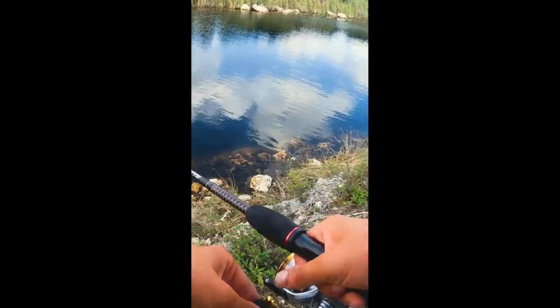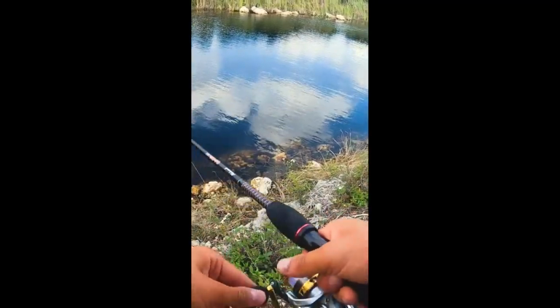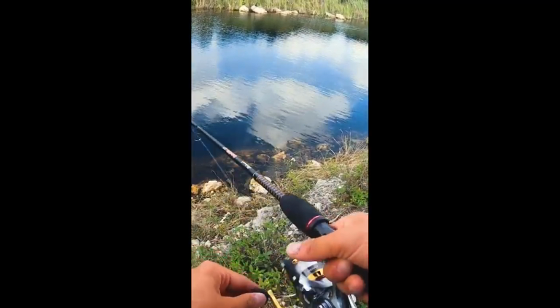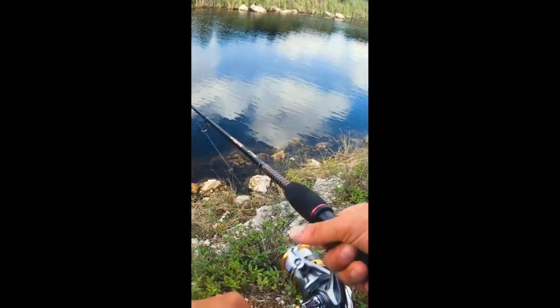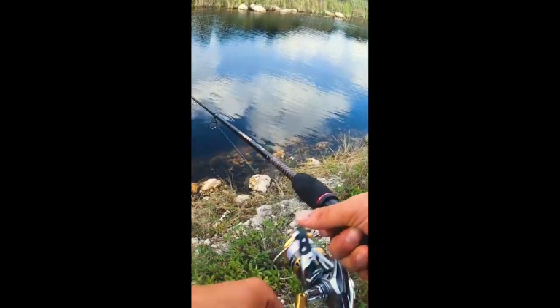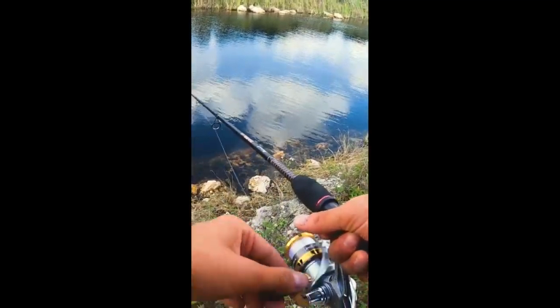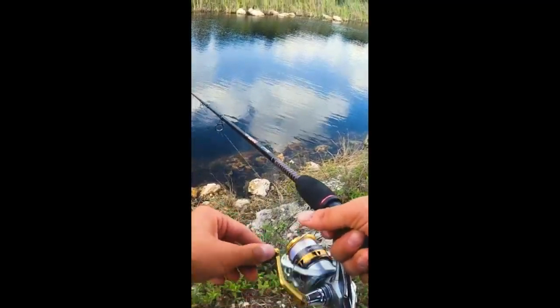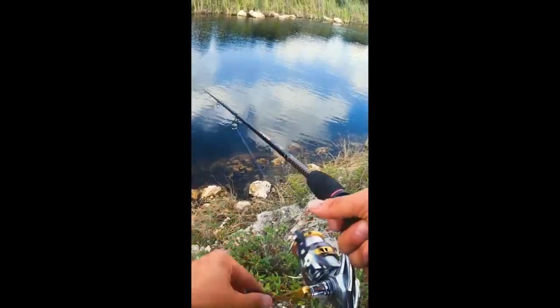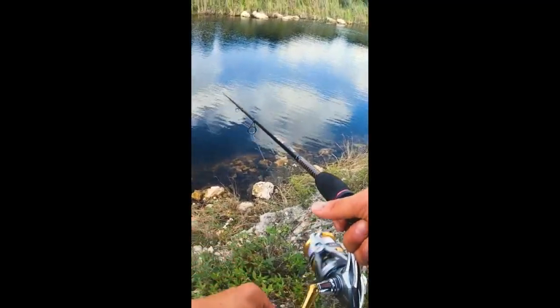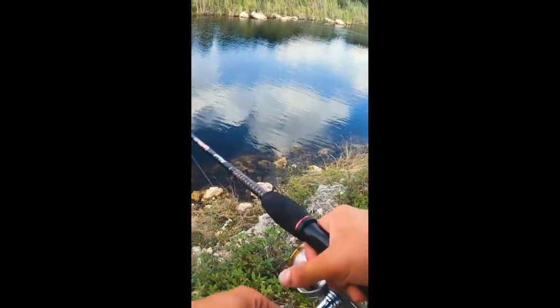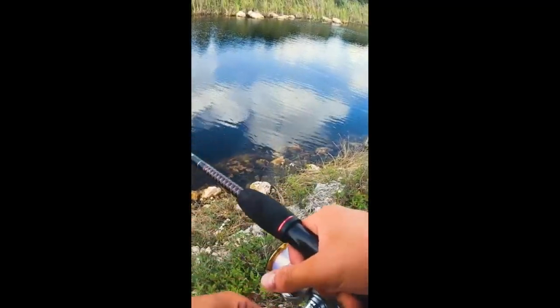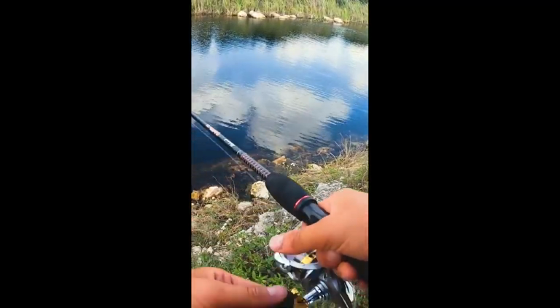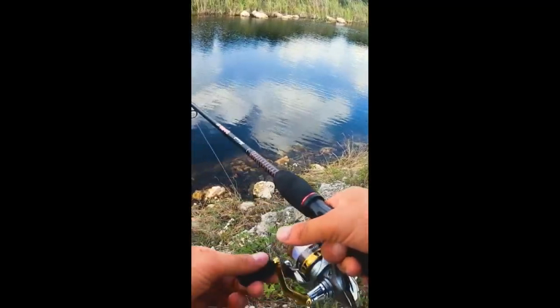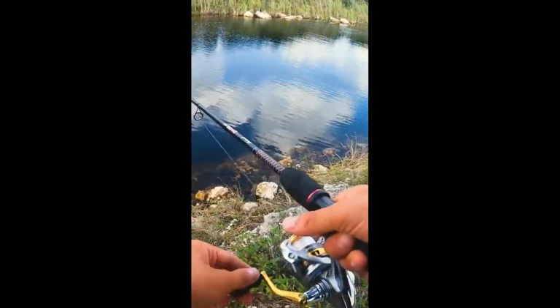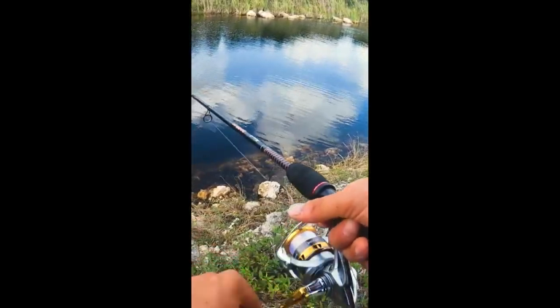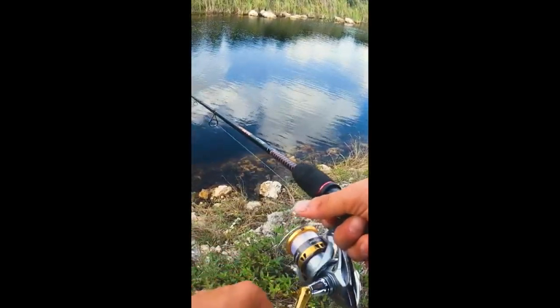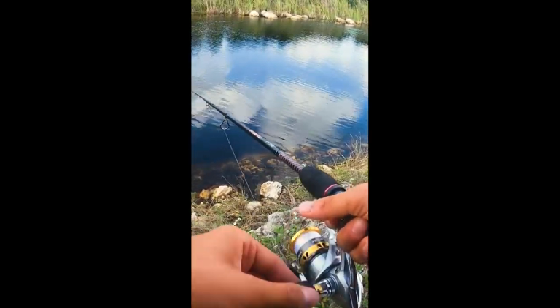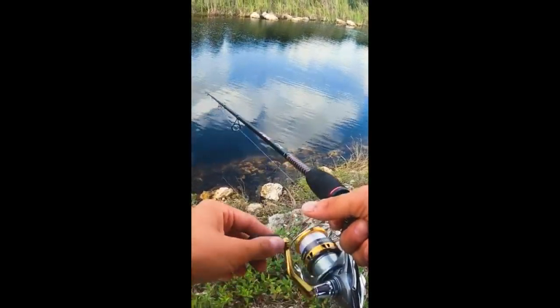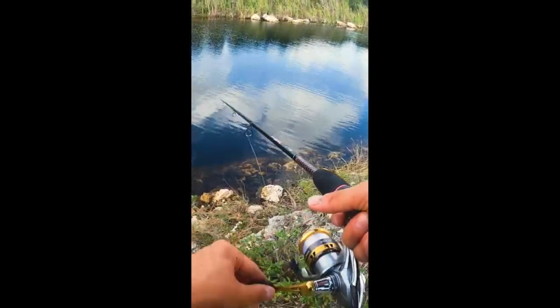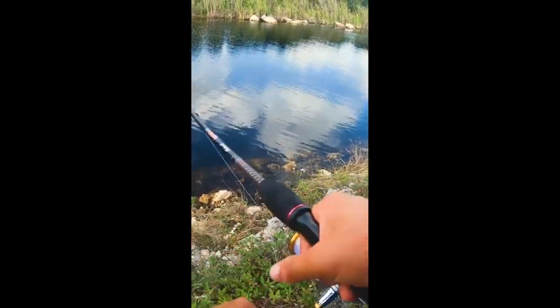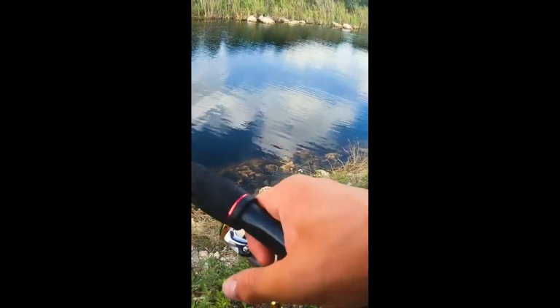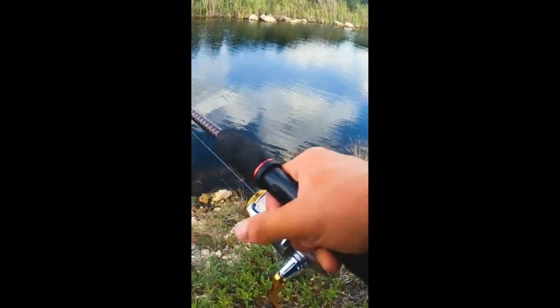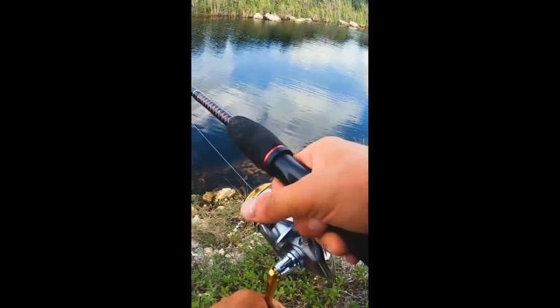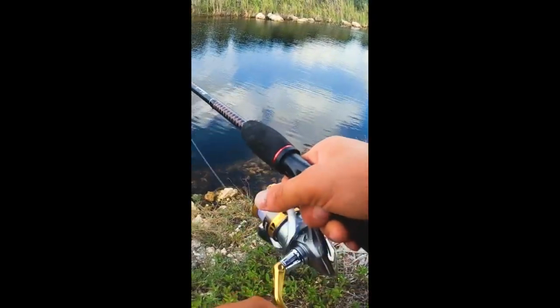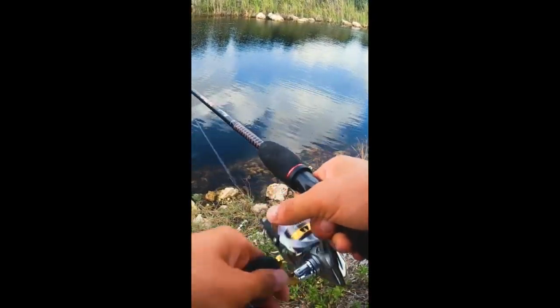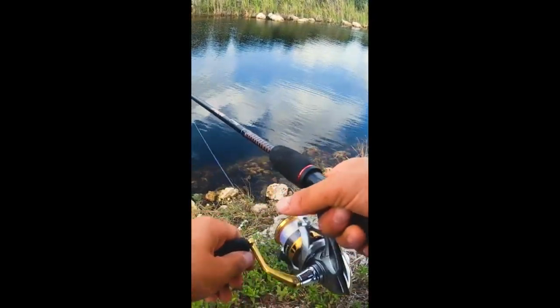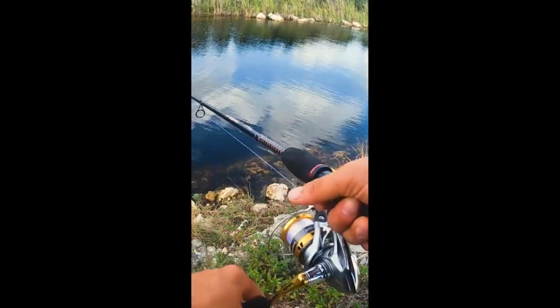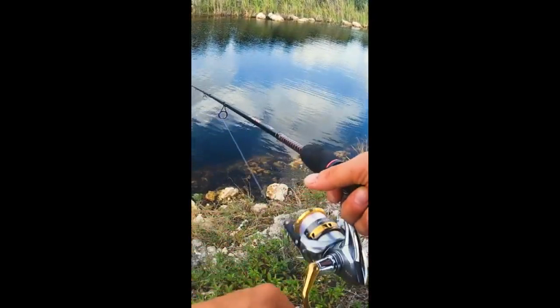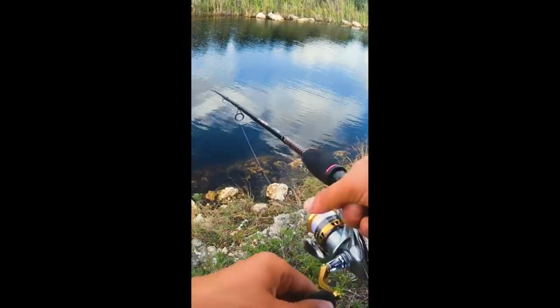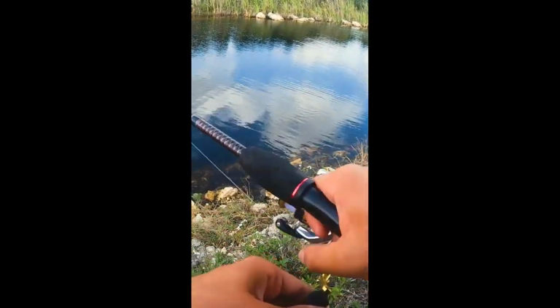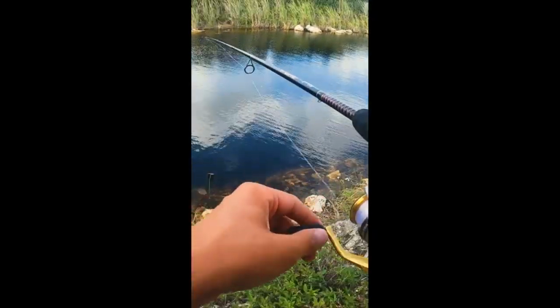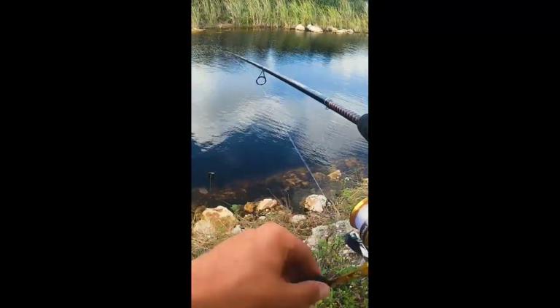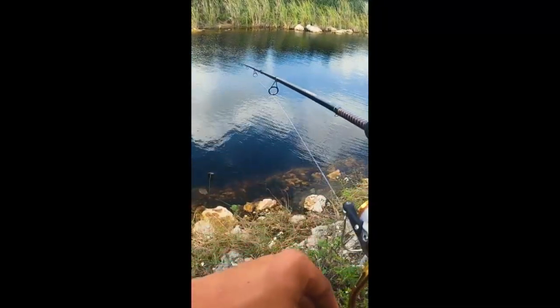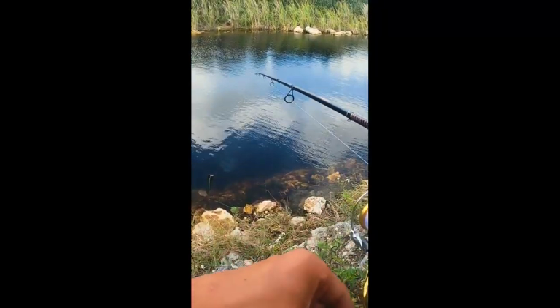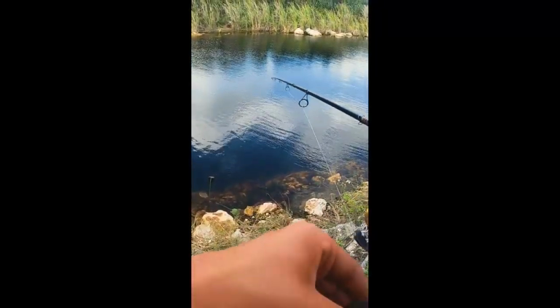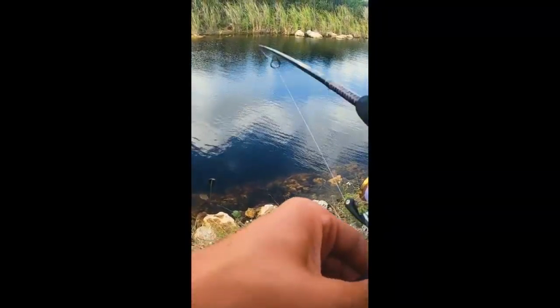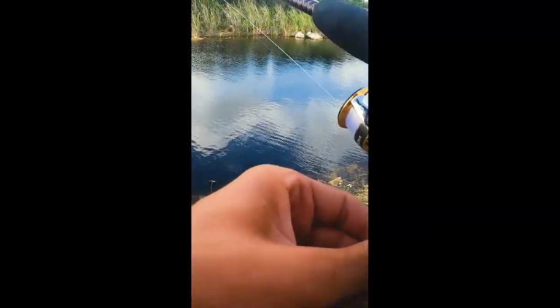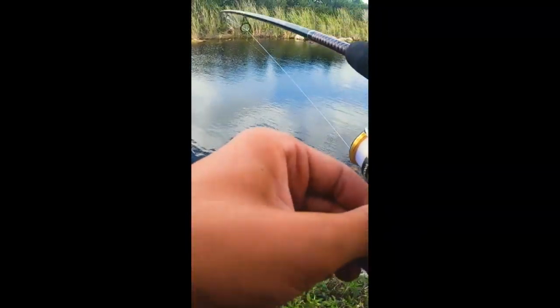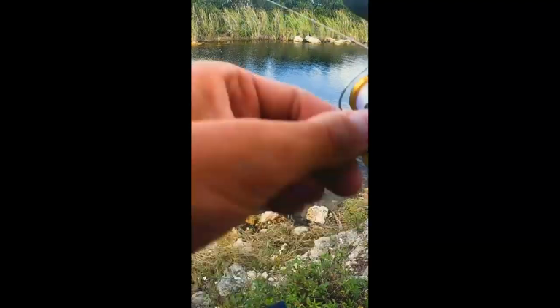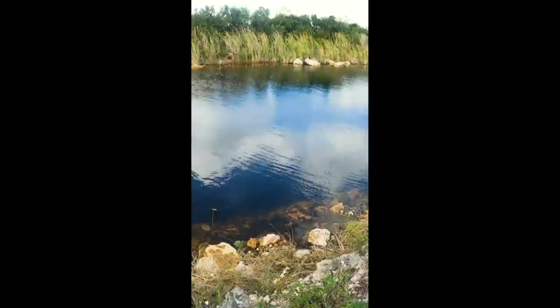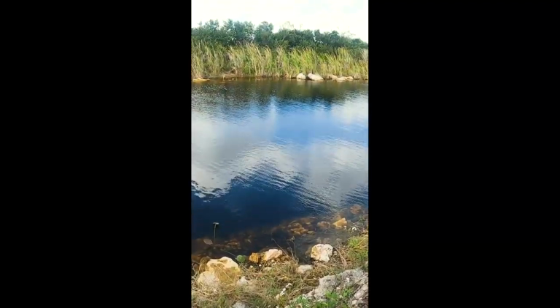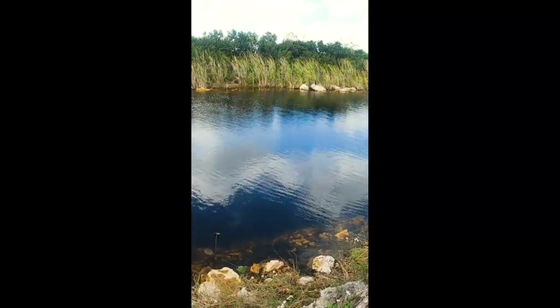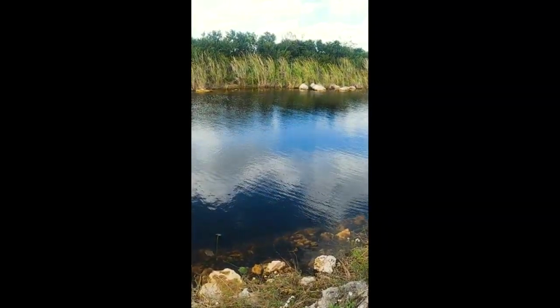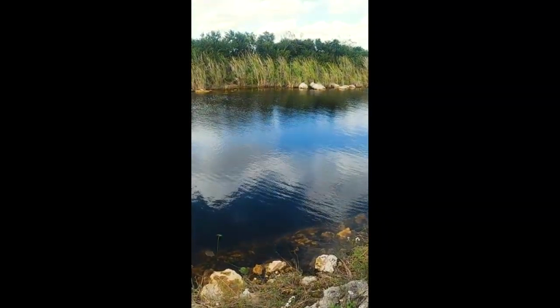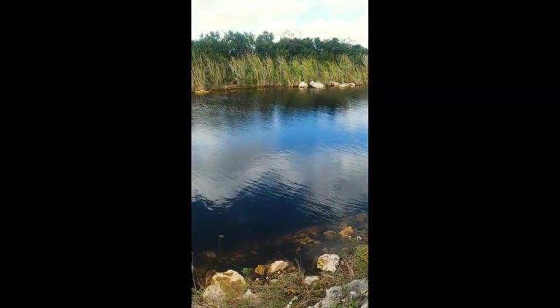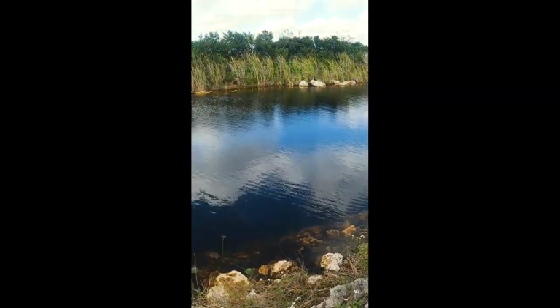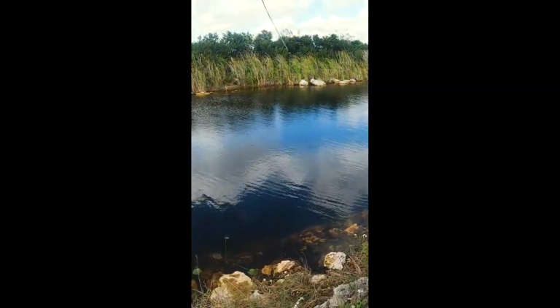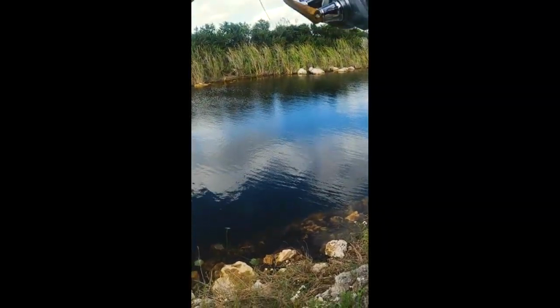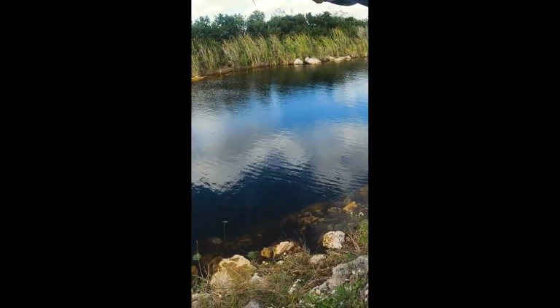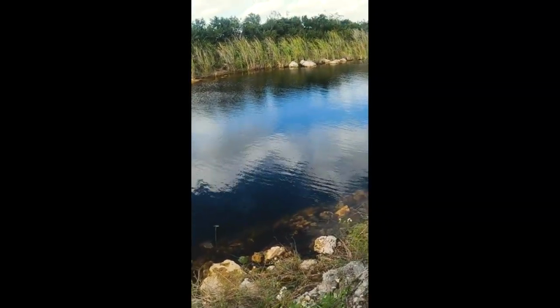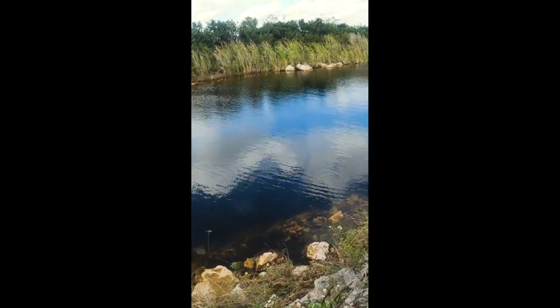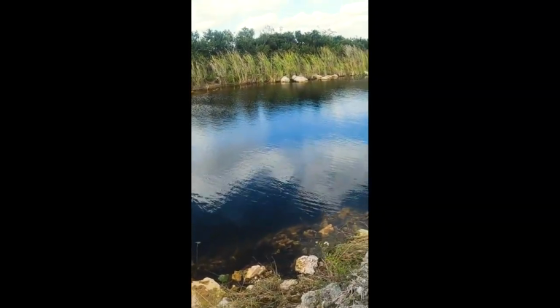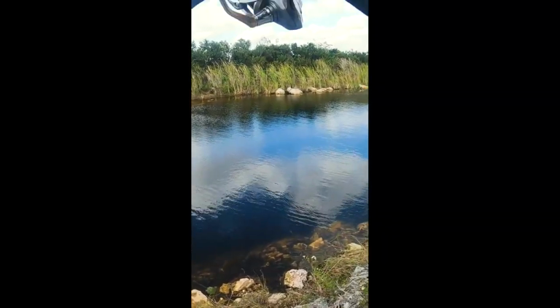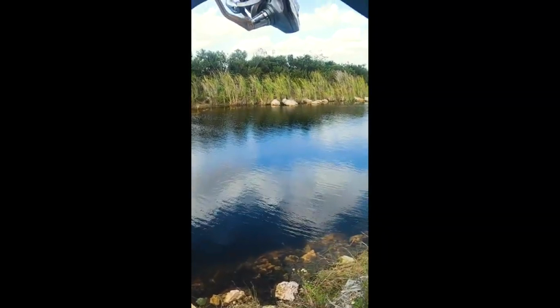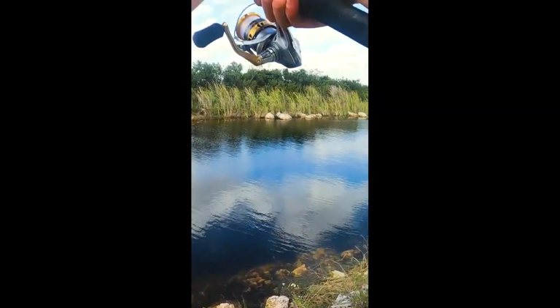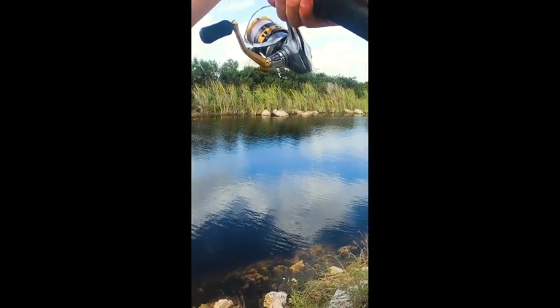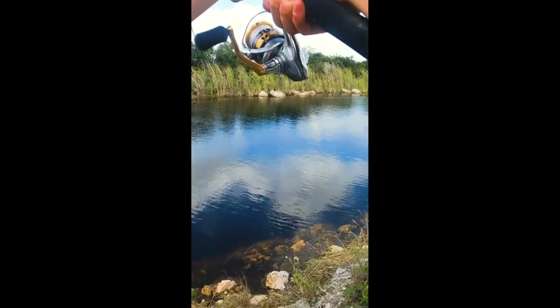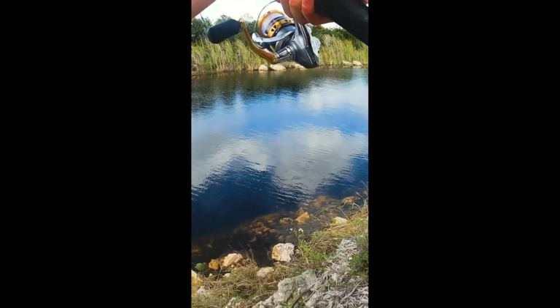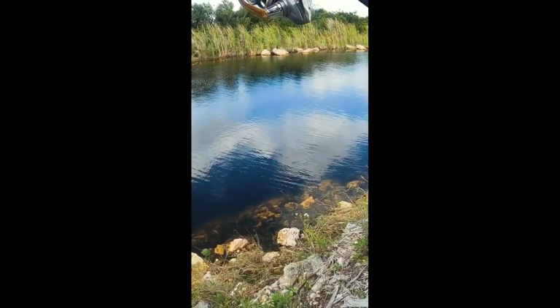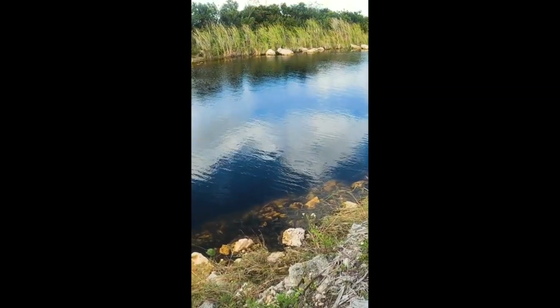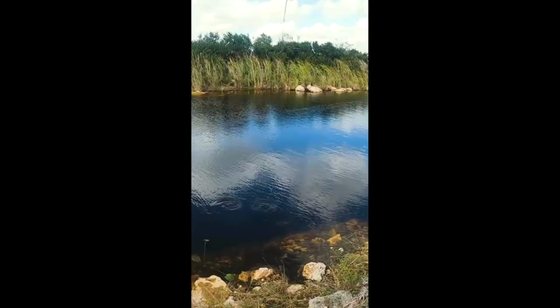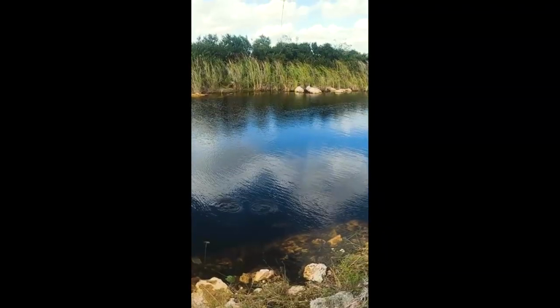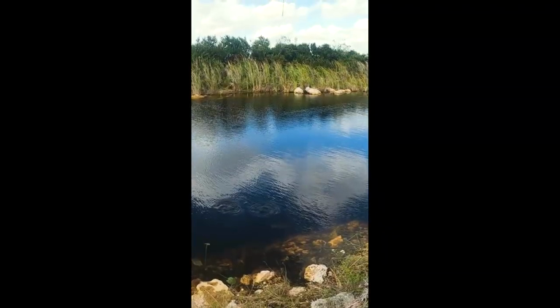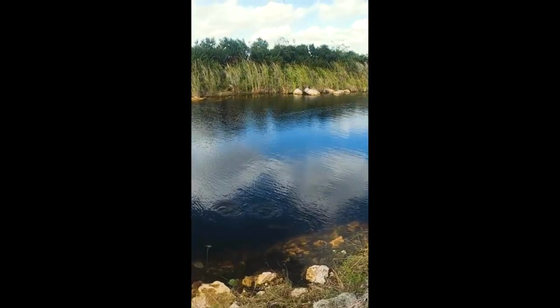When you cast out that lure, twitch it hard, fish it fast. And when you get that strike, hold on tight because they fight hard.